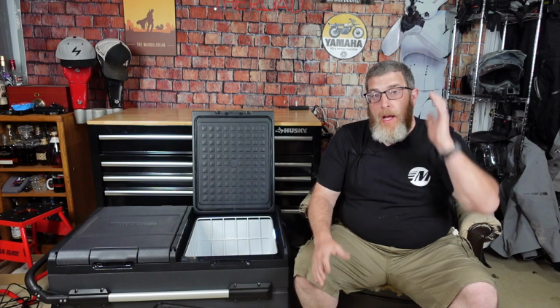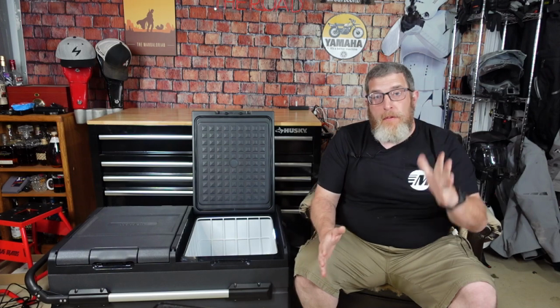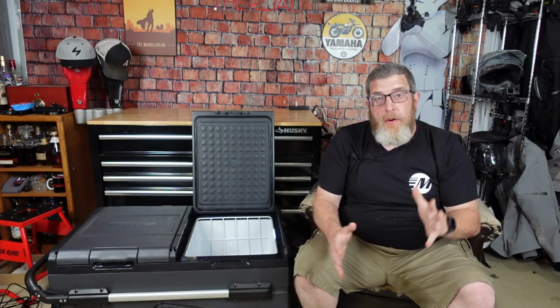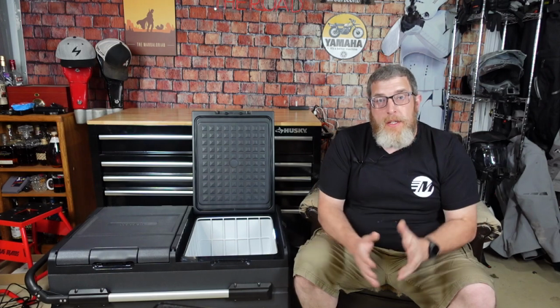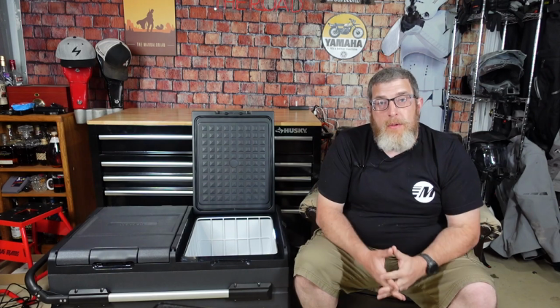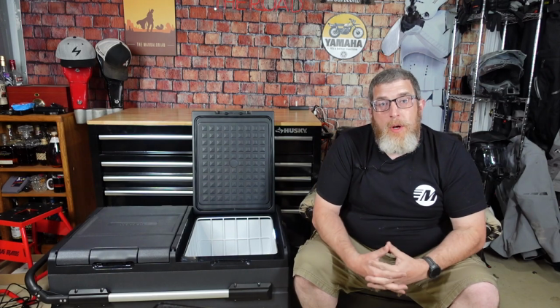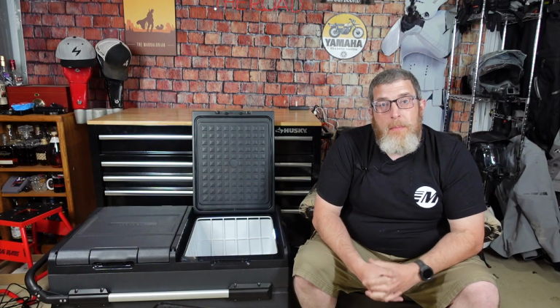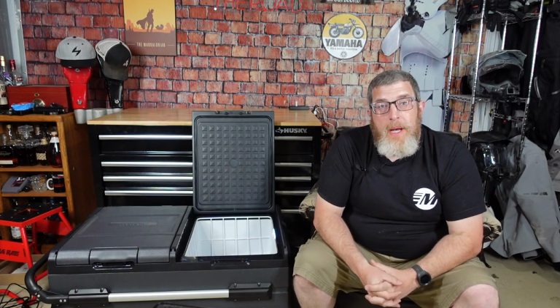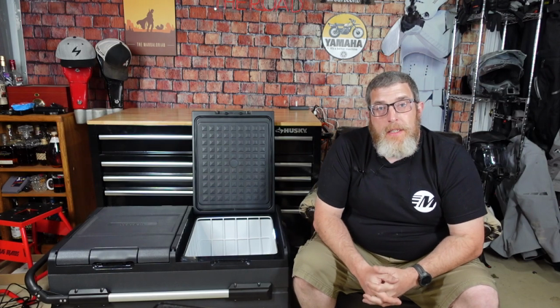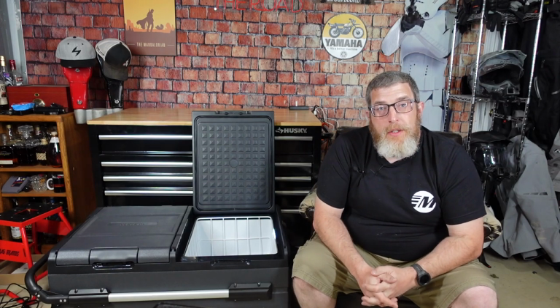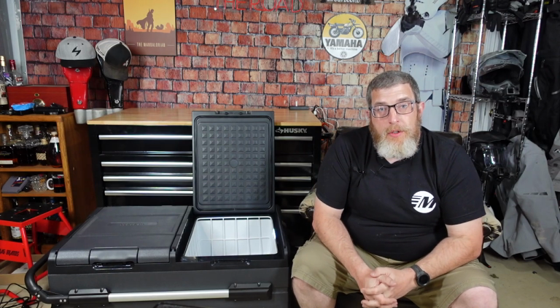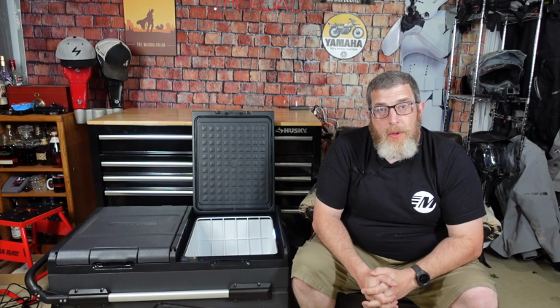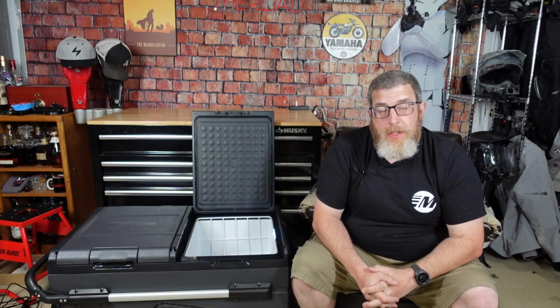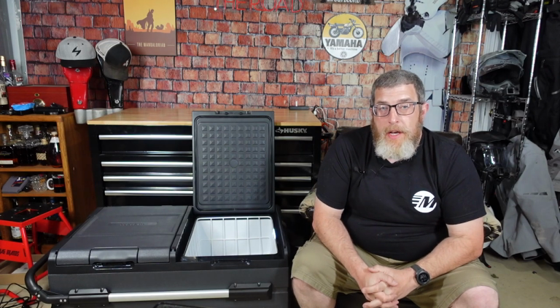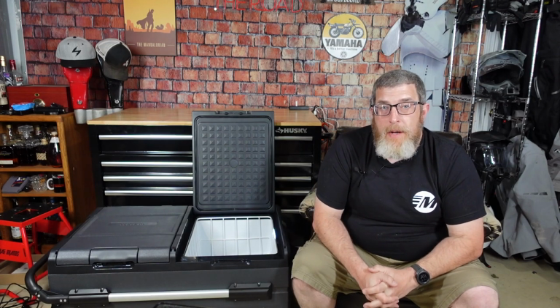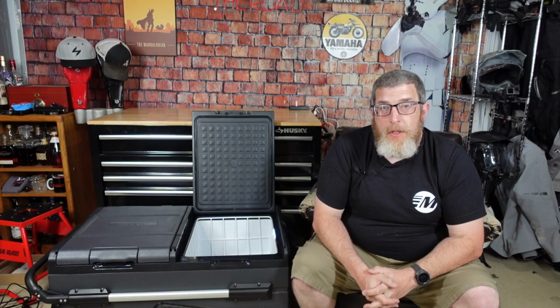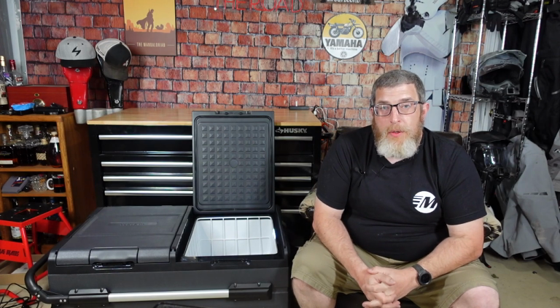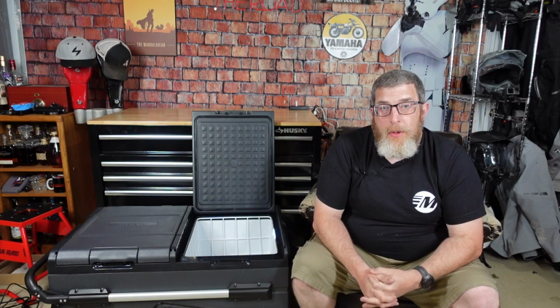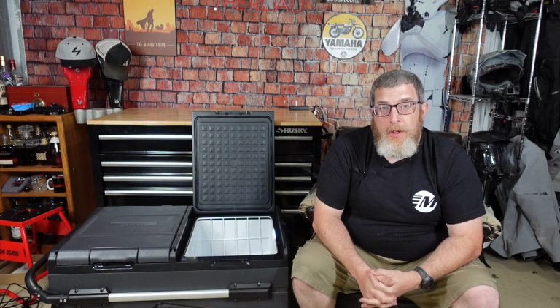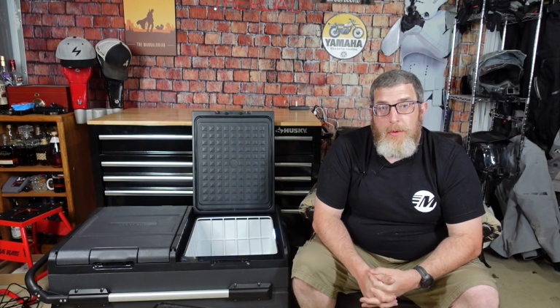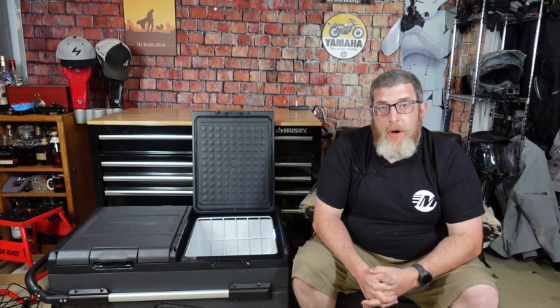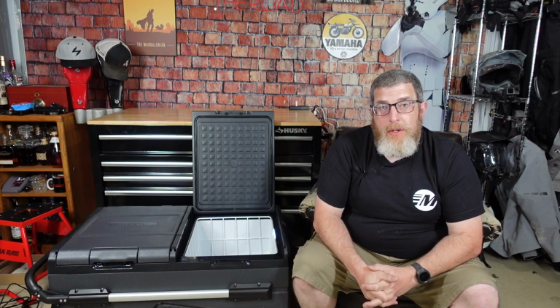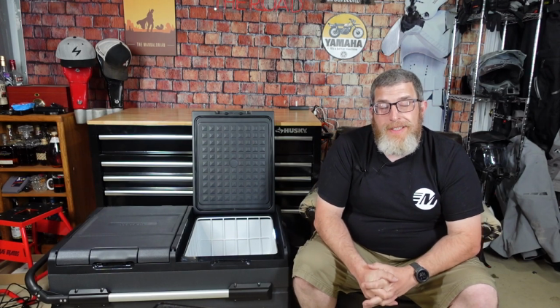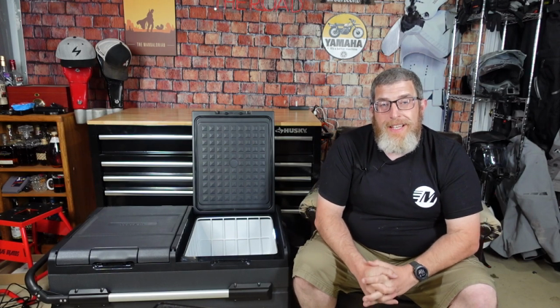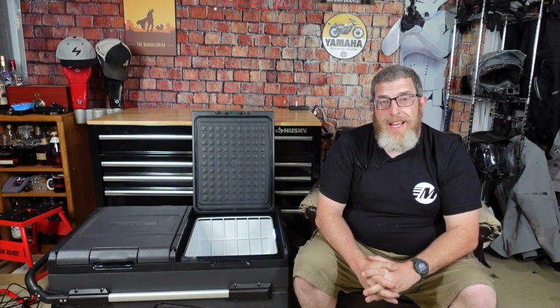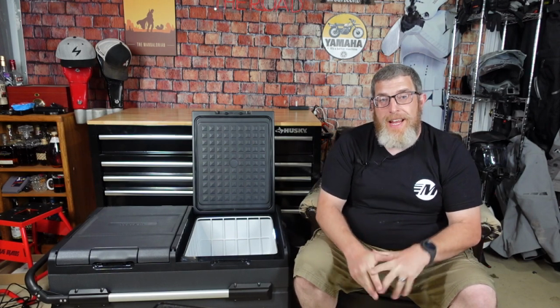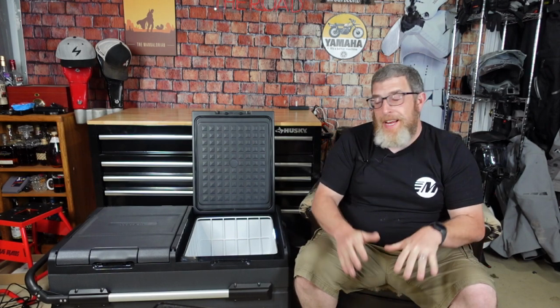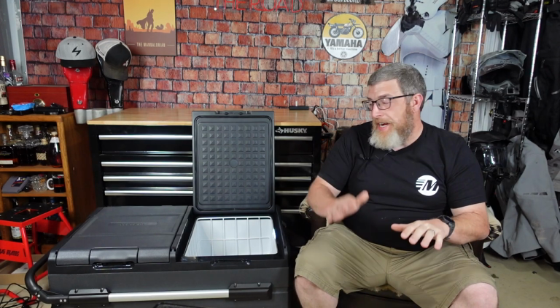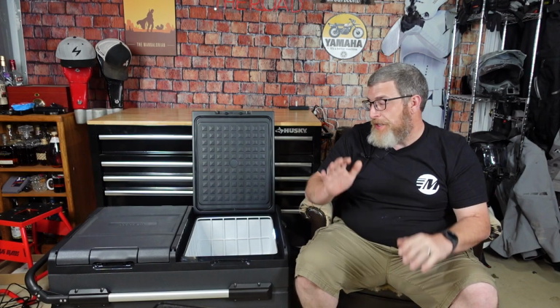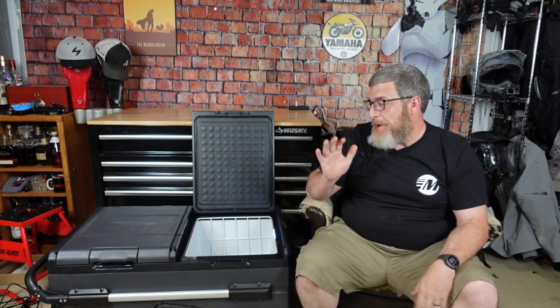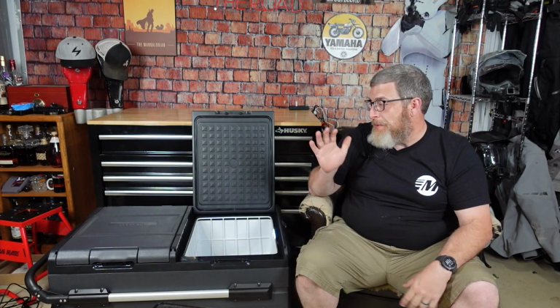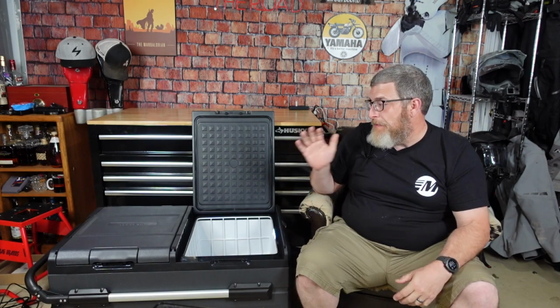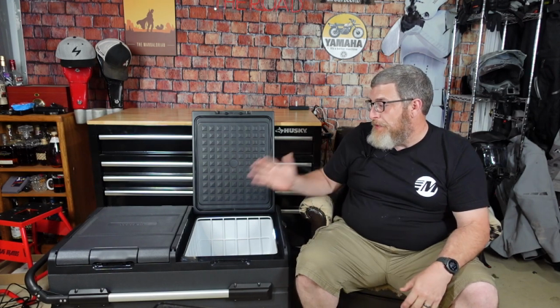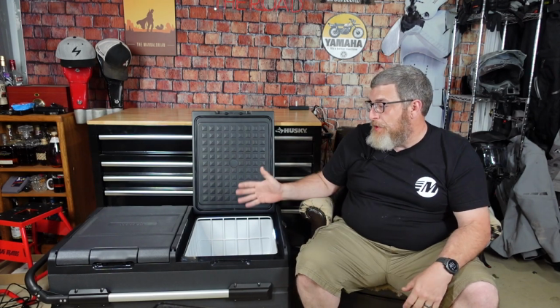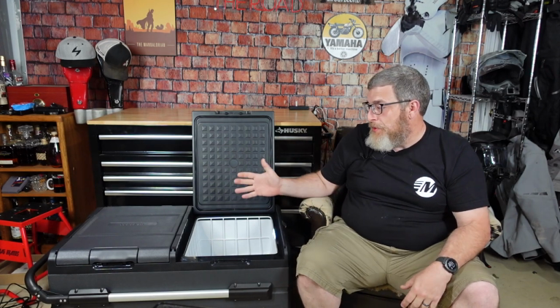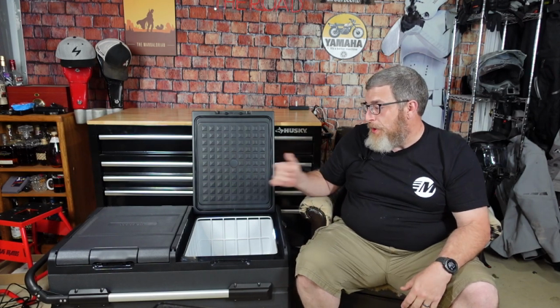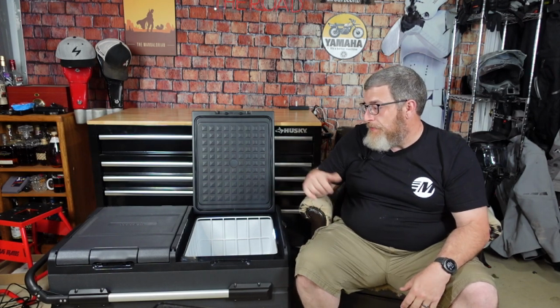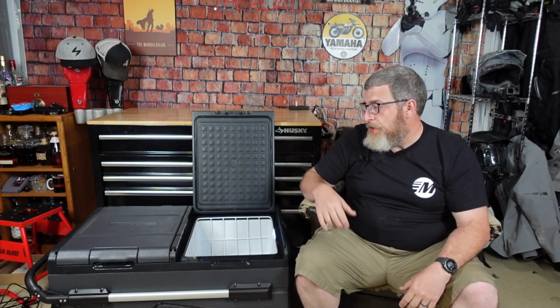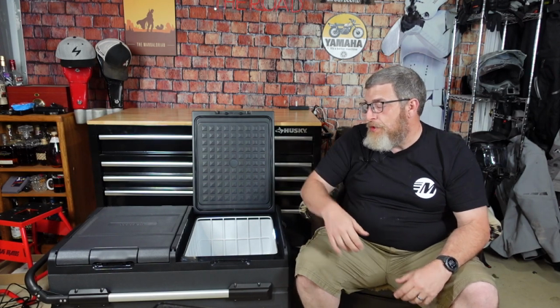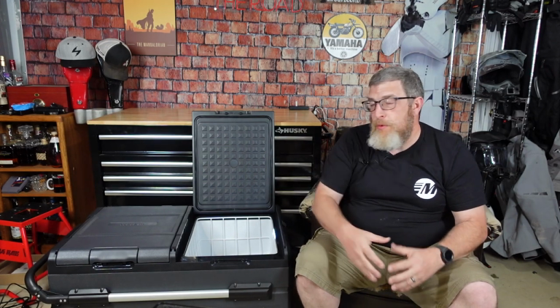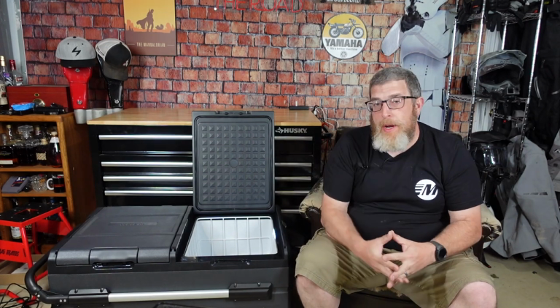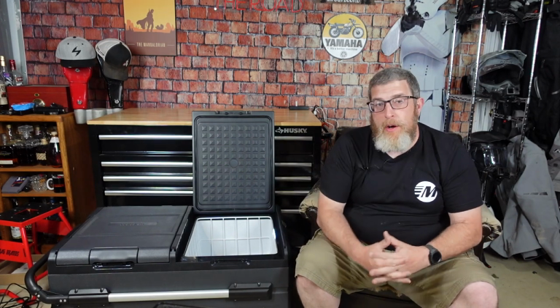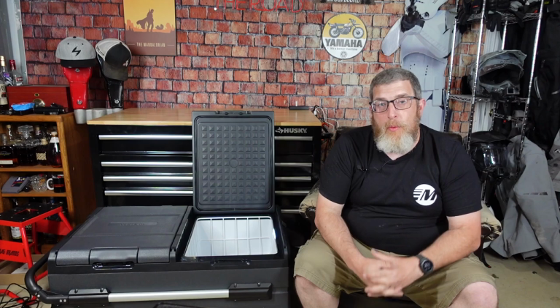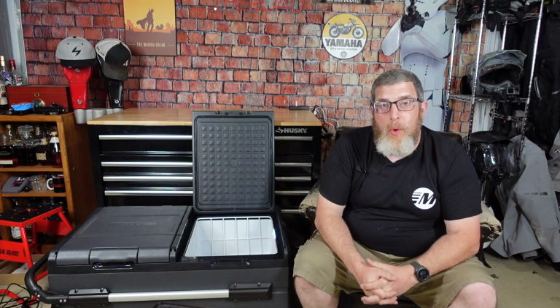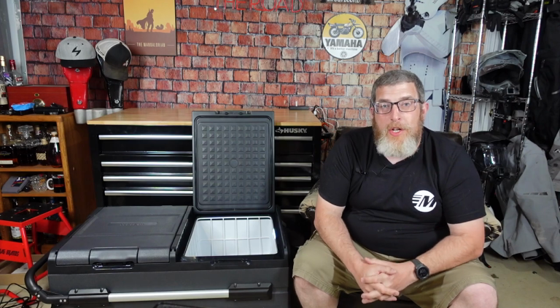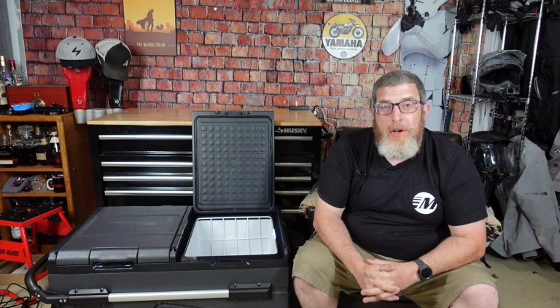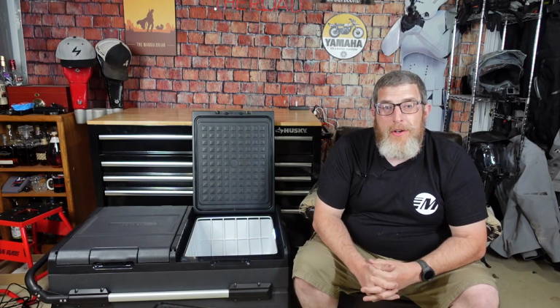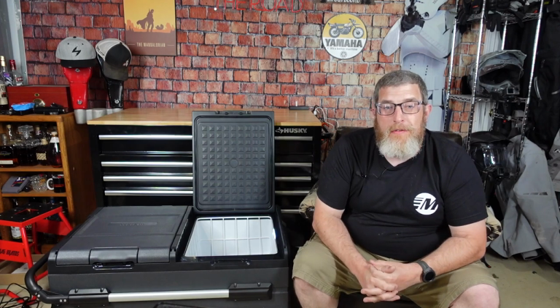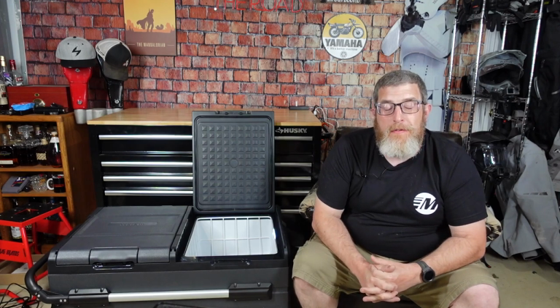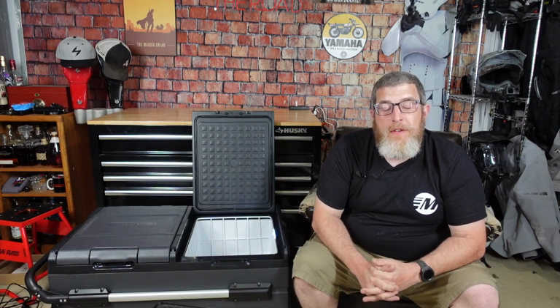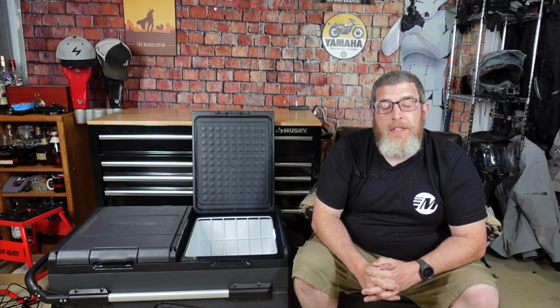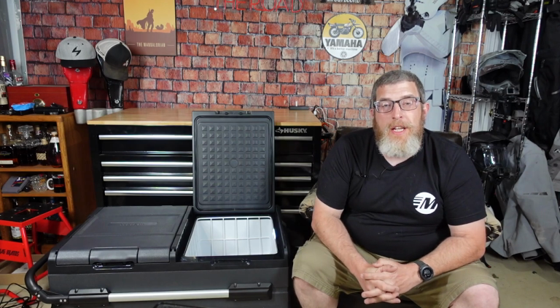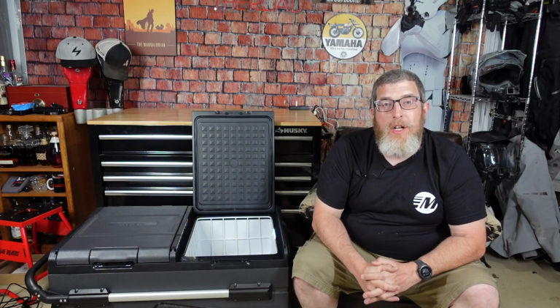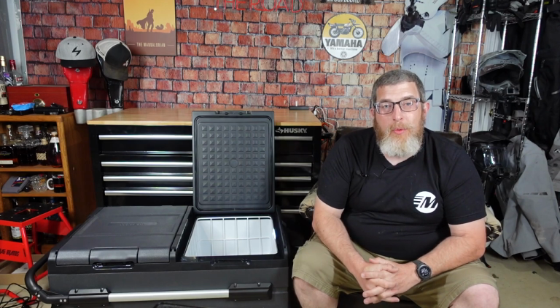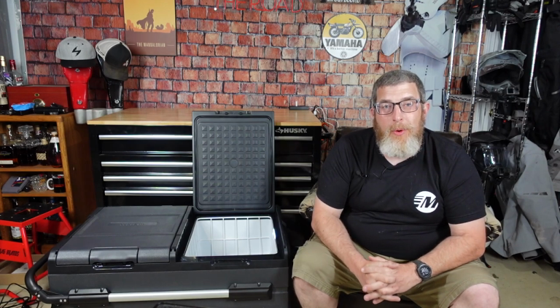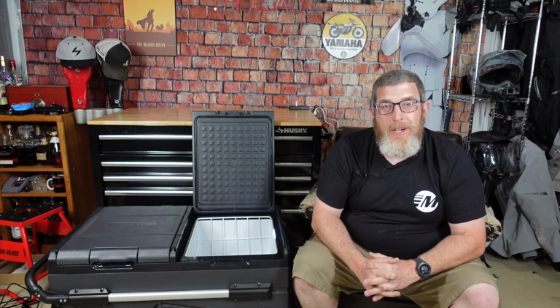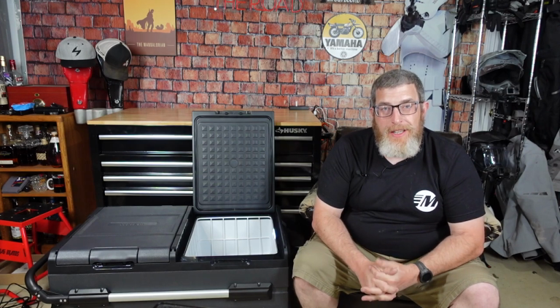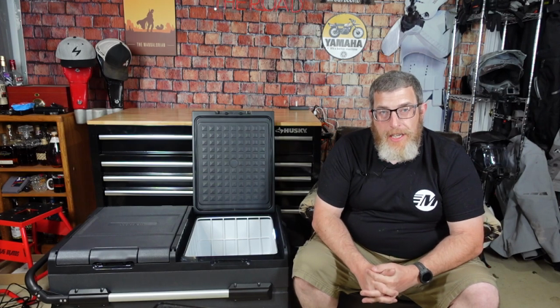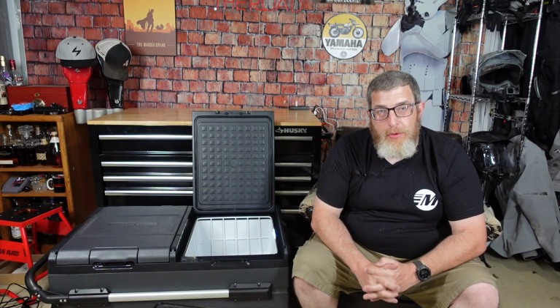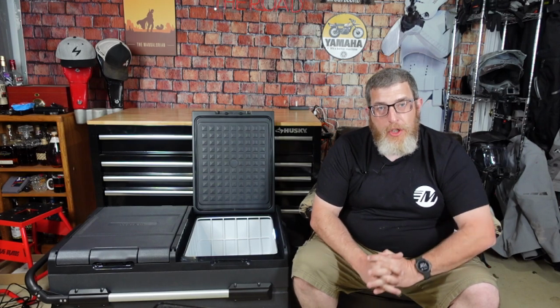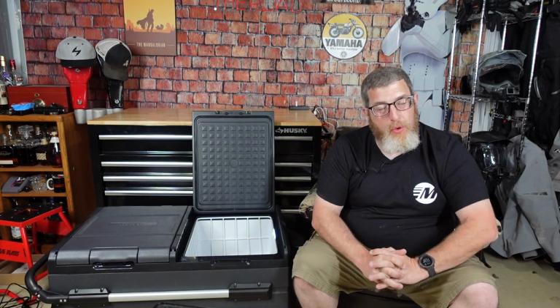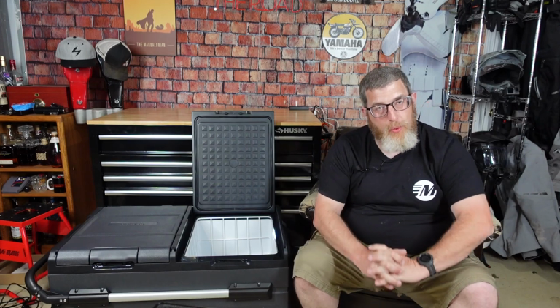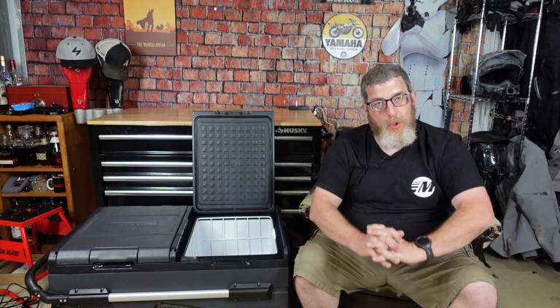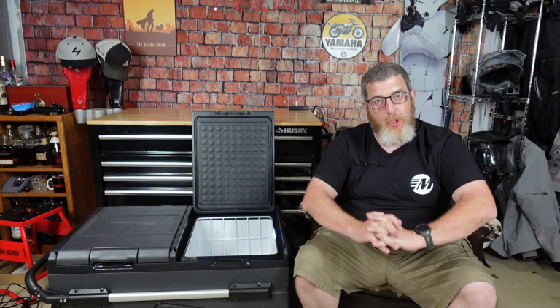Hello friends and welcome back to the dork side. I'm the dork in the road and today it's my review of the Newair 115 quart electric cooler.